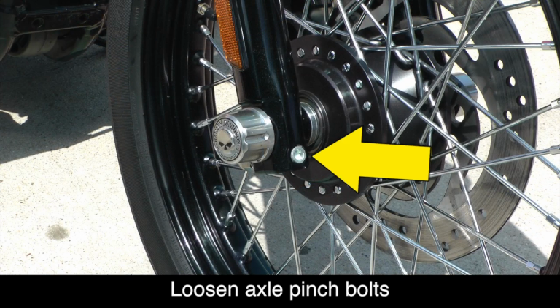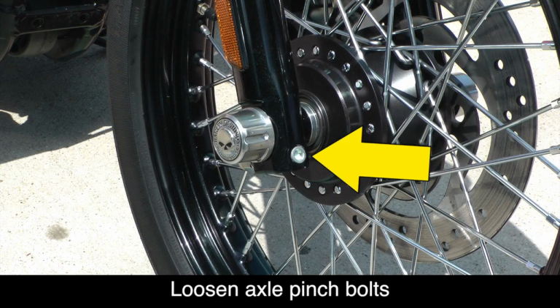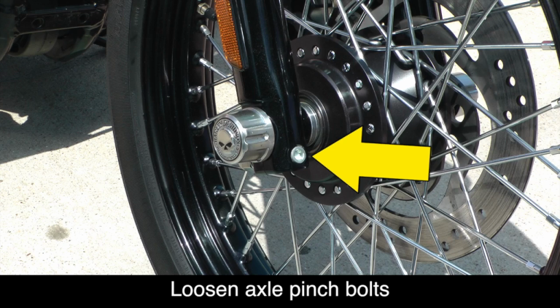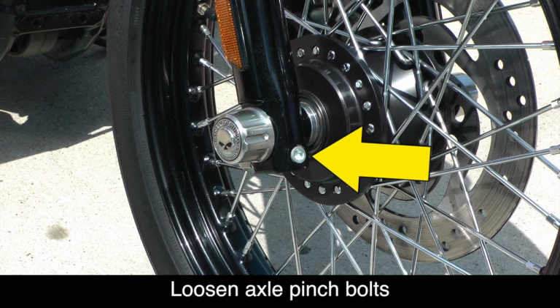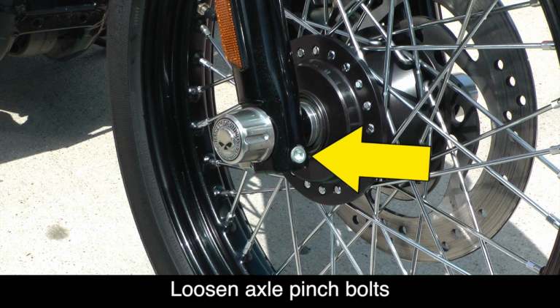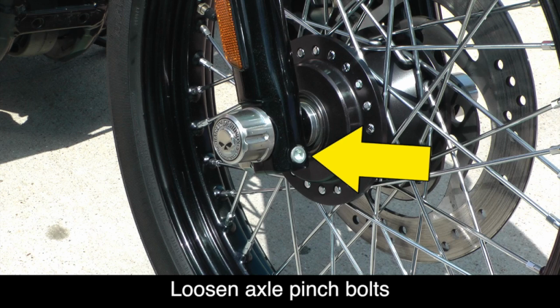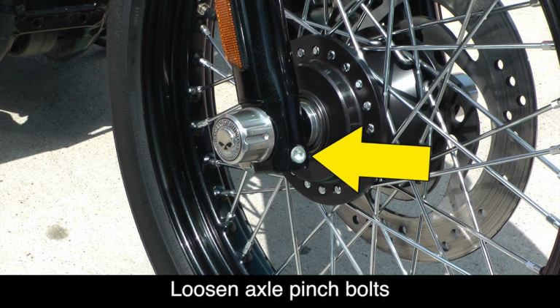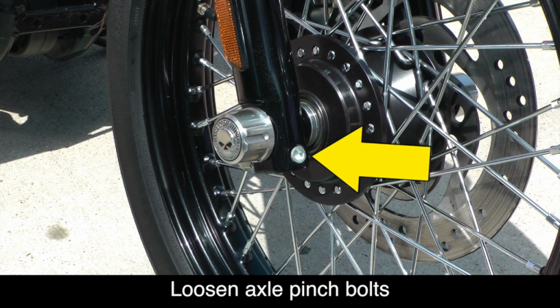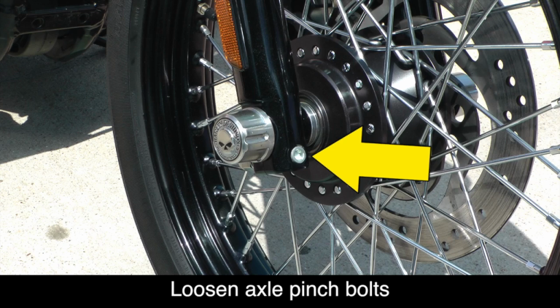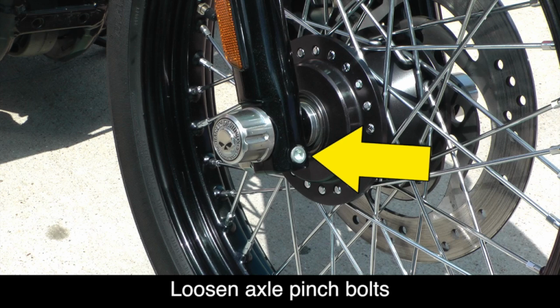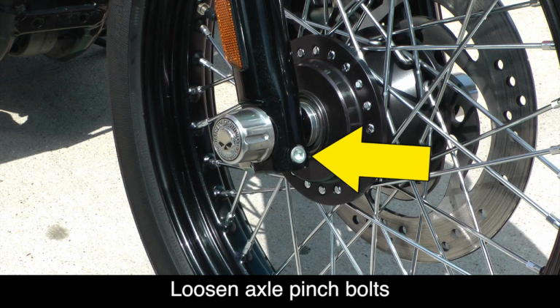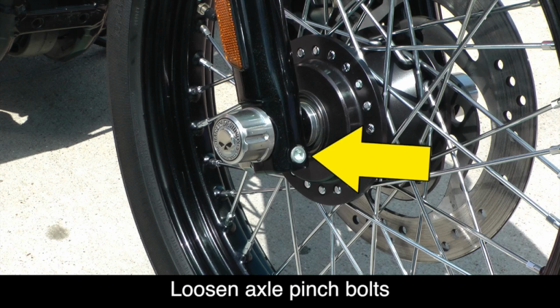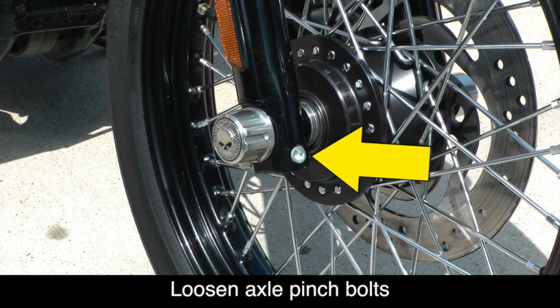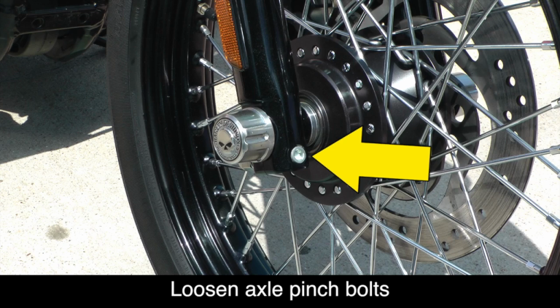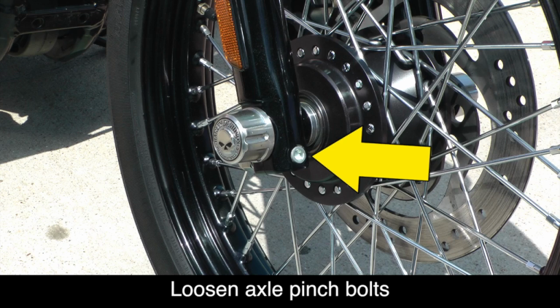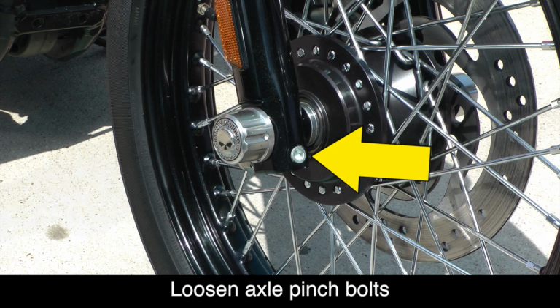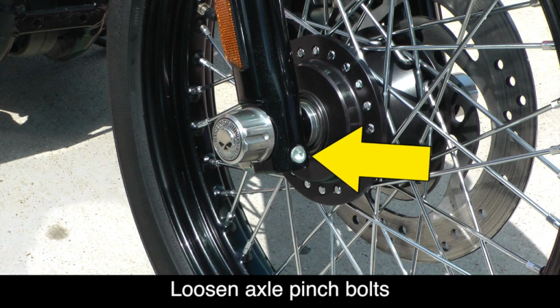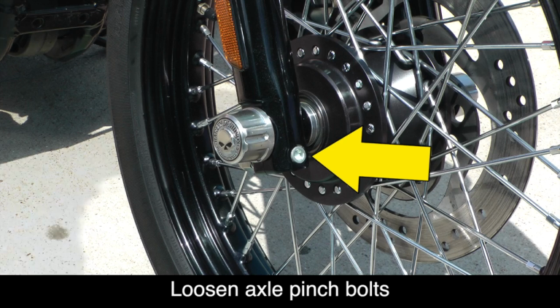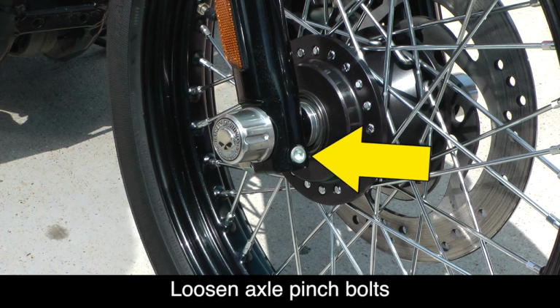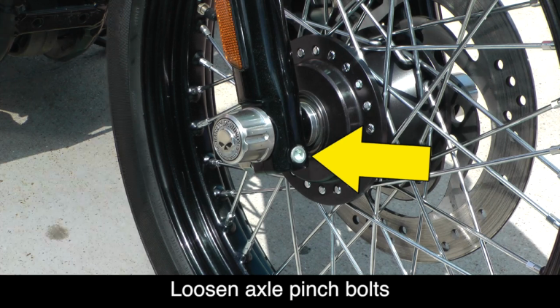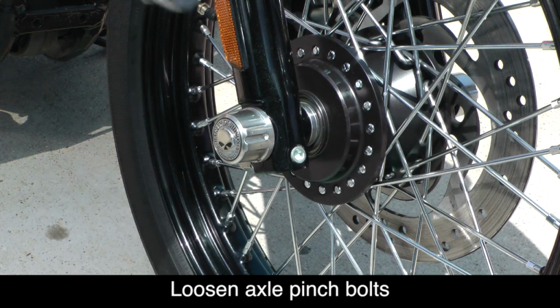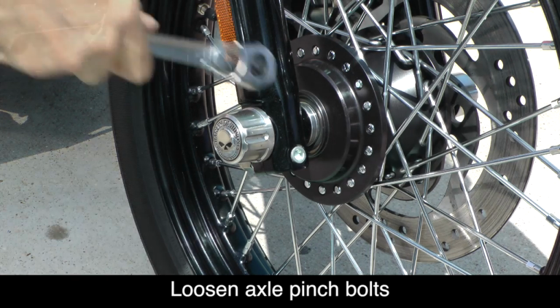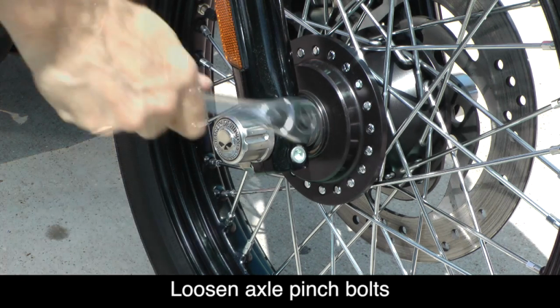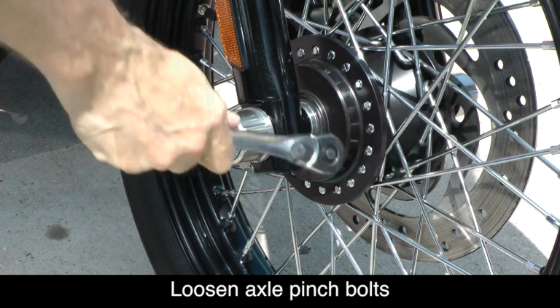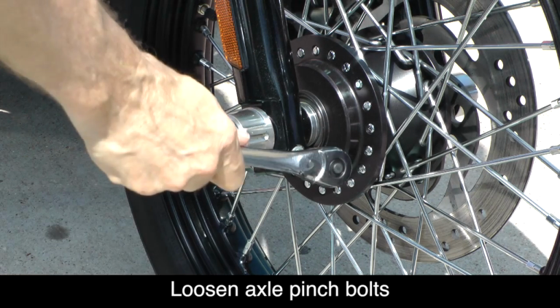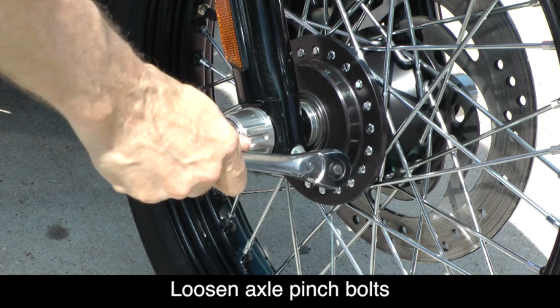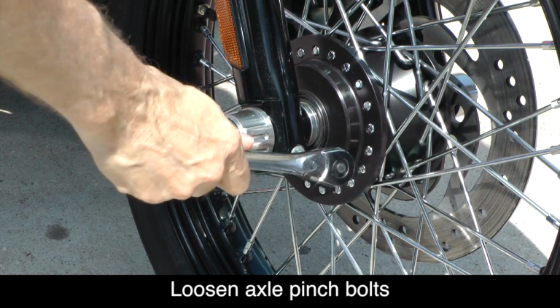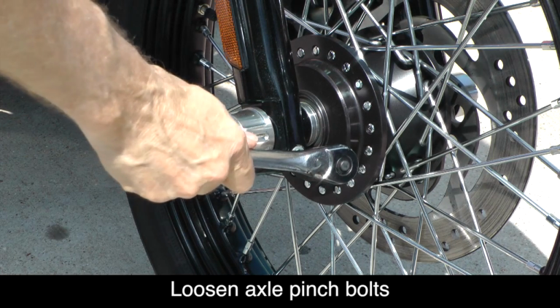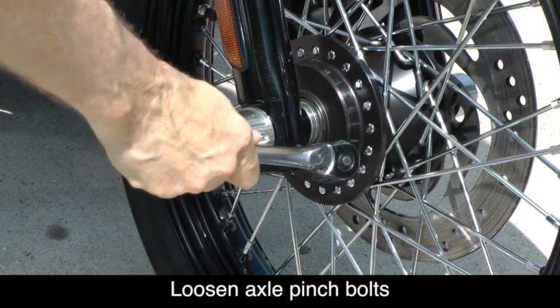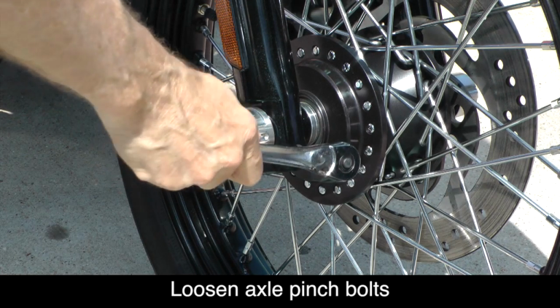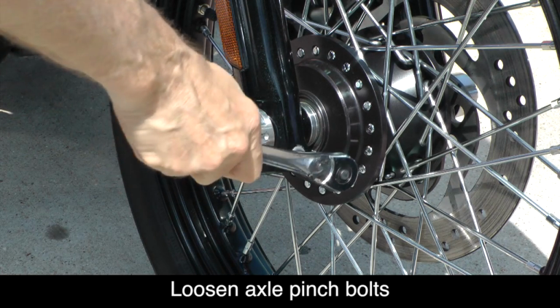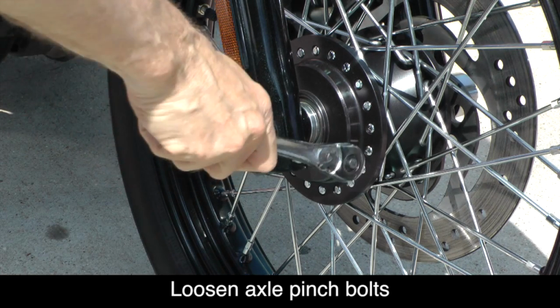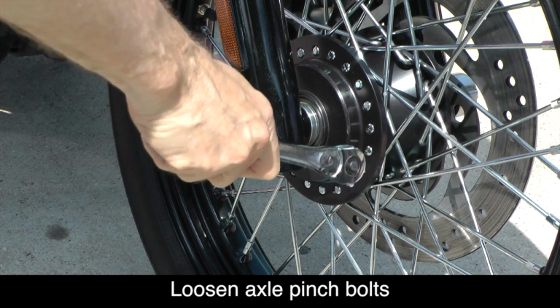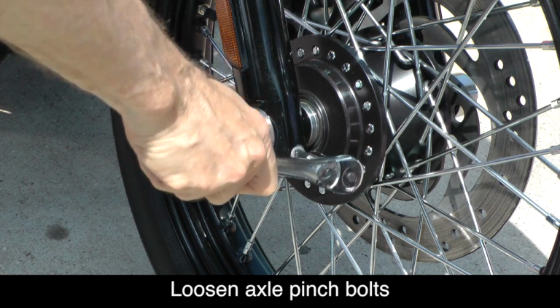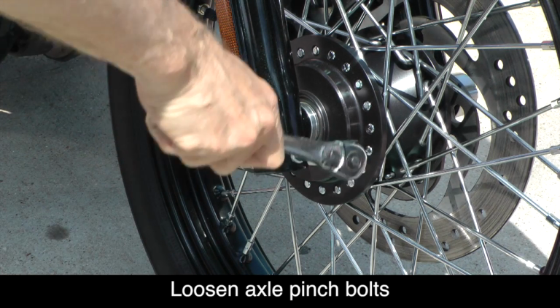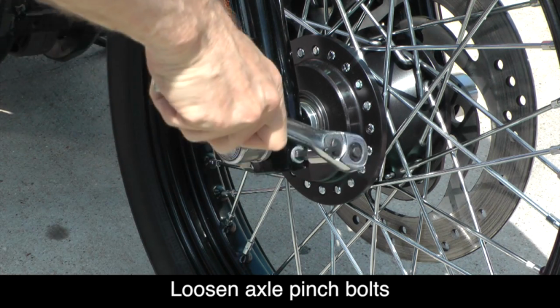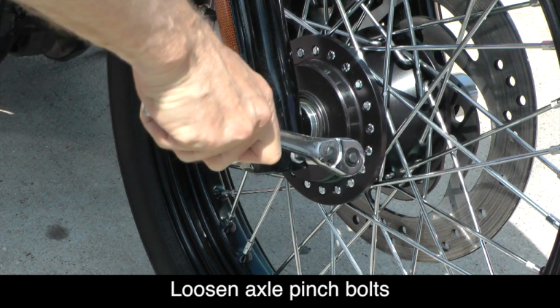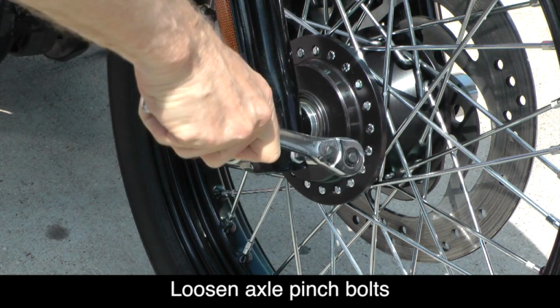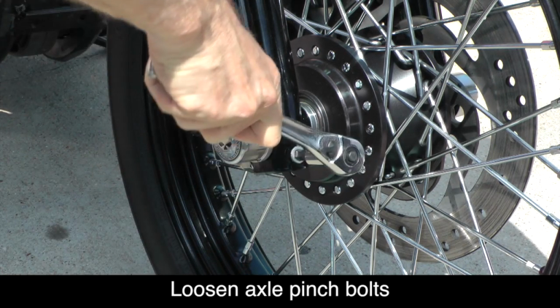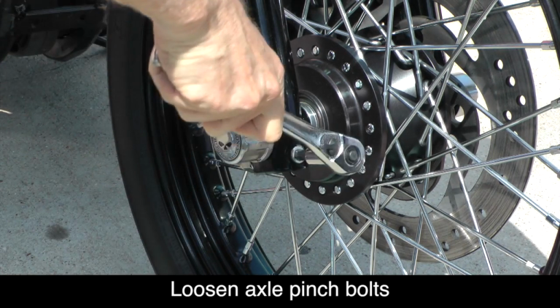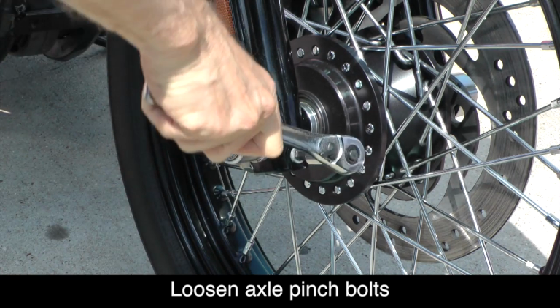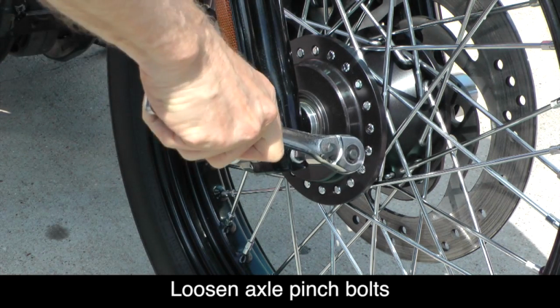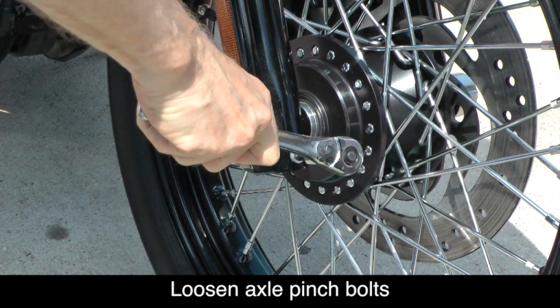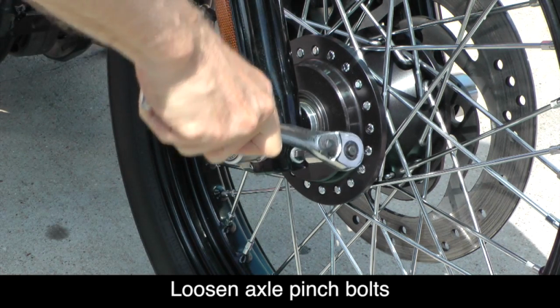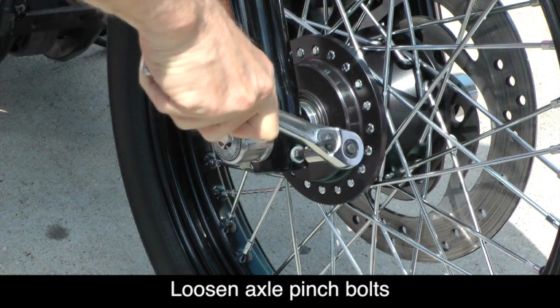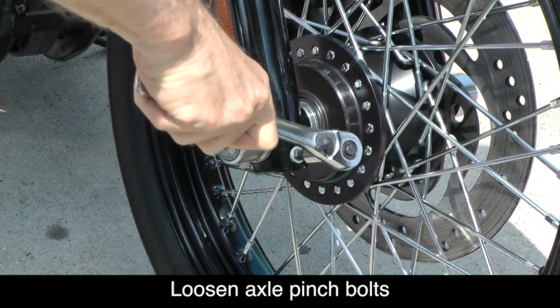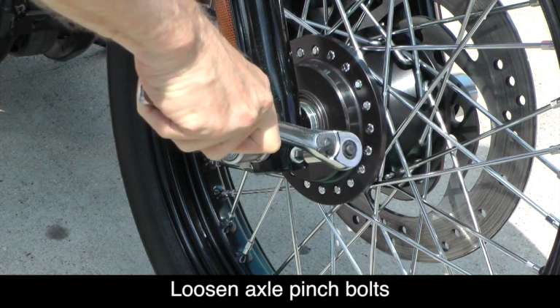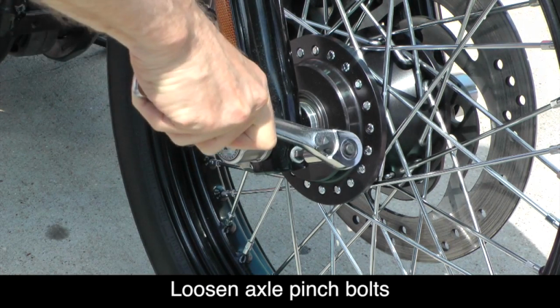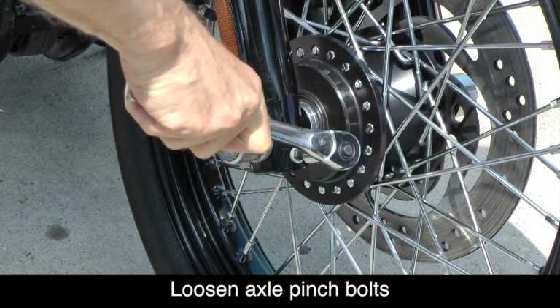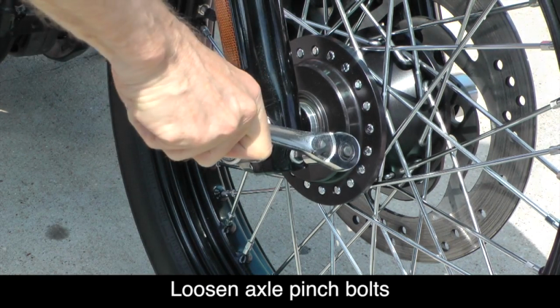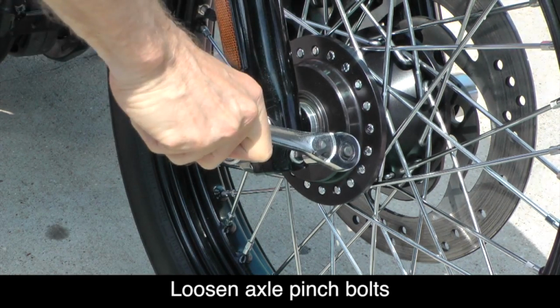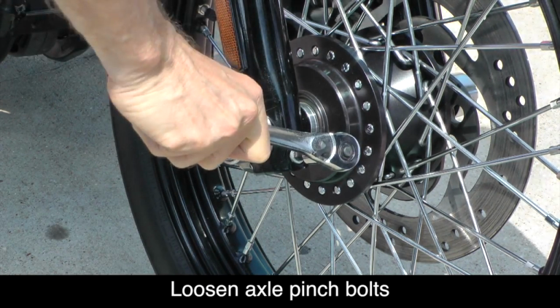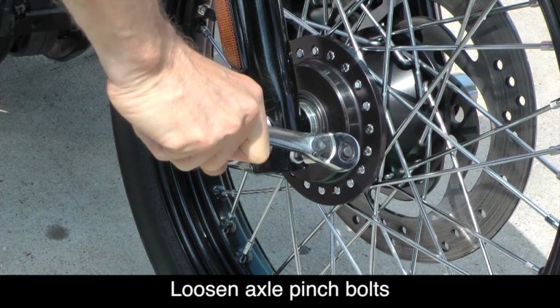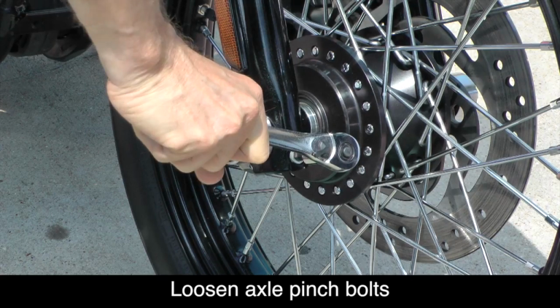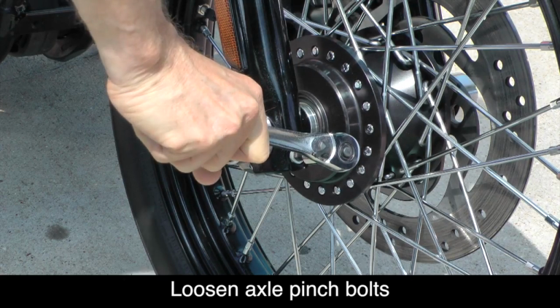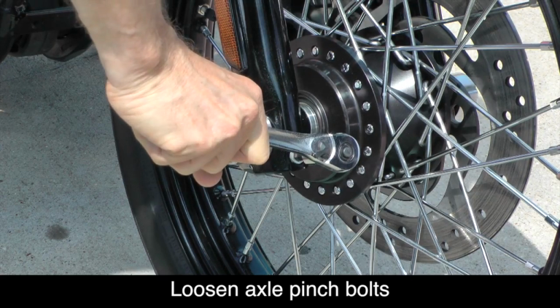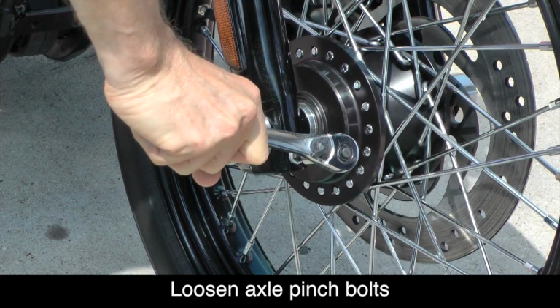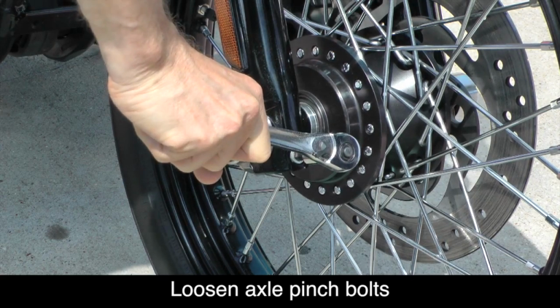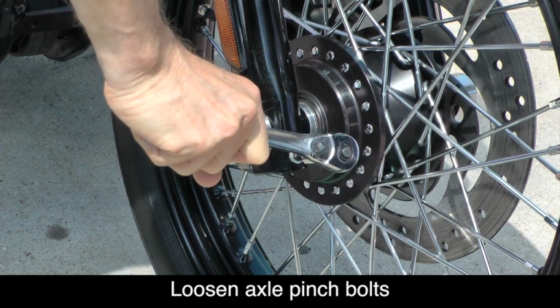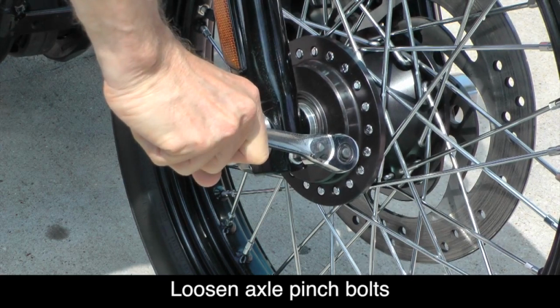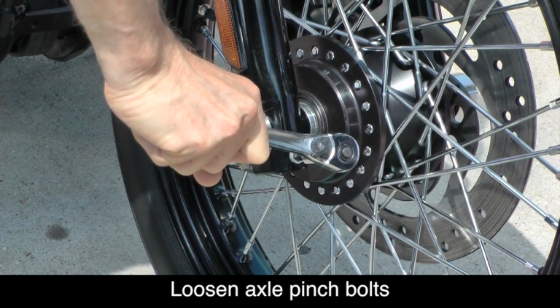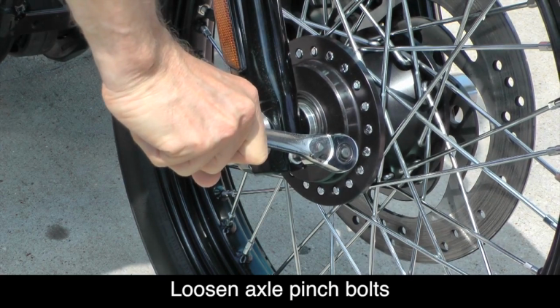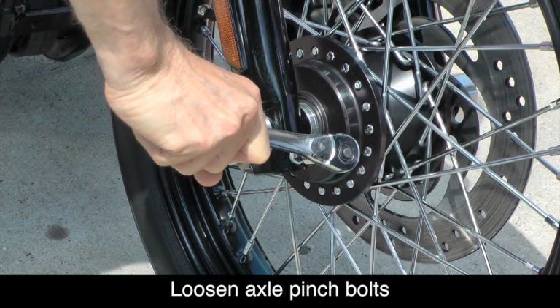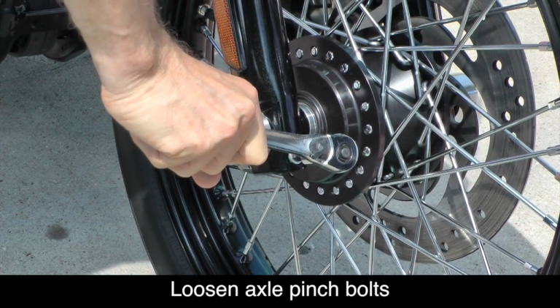At the bottom of each front fork, you'll notice an axle pinch bolt. Using an 8mm socket, loosen these, but do not remove them.